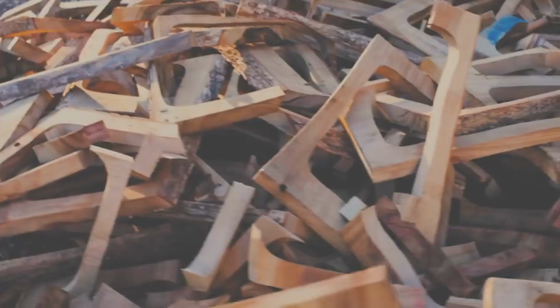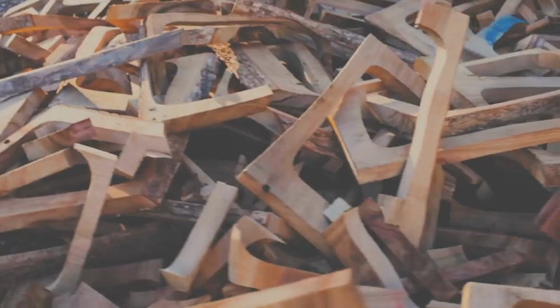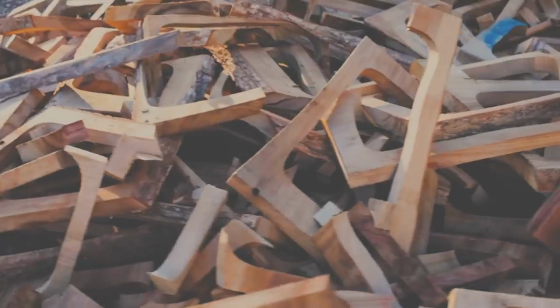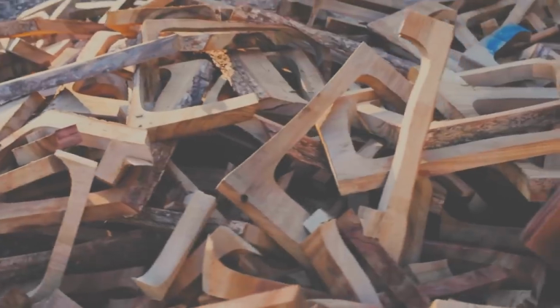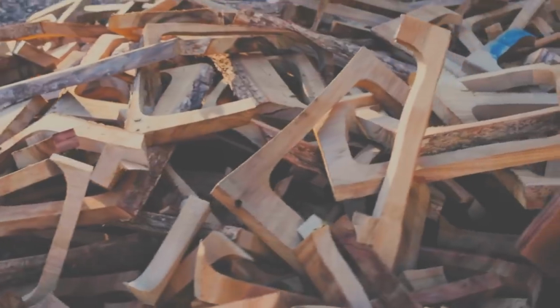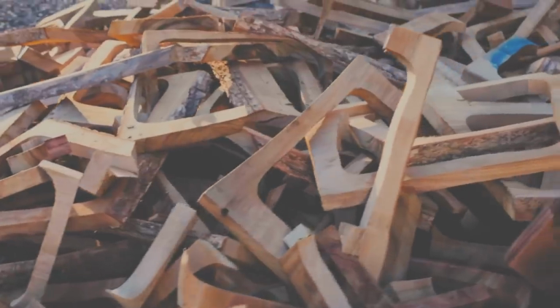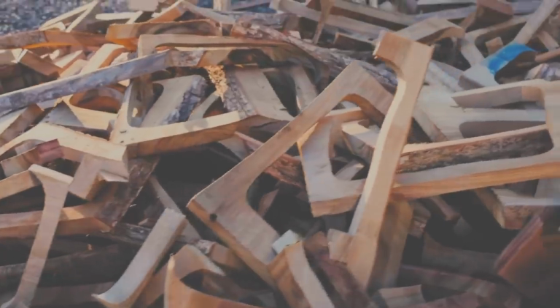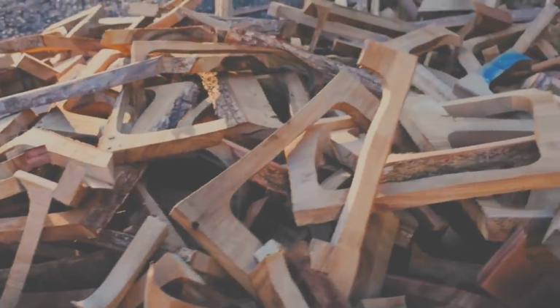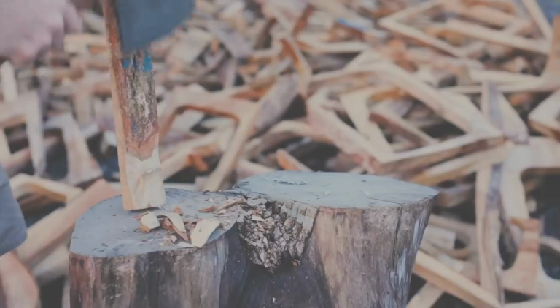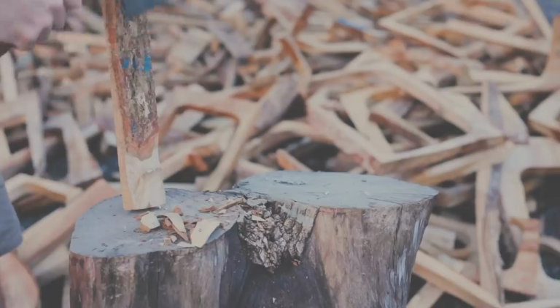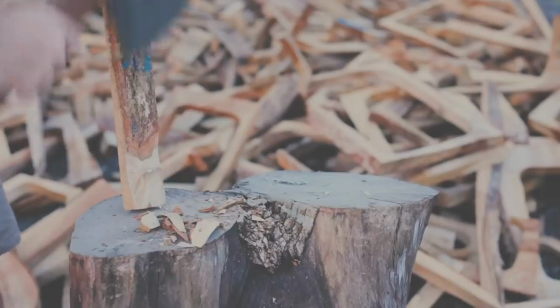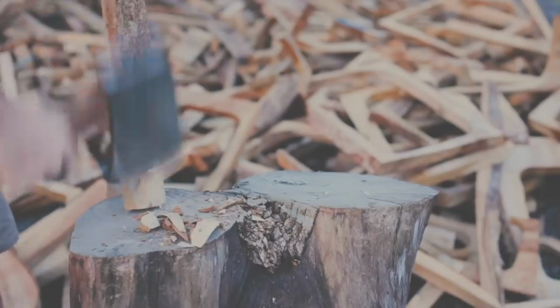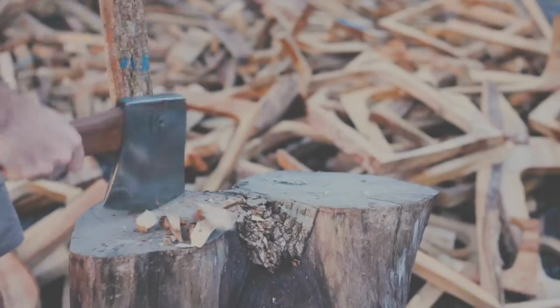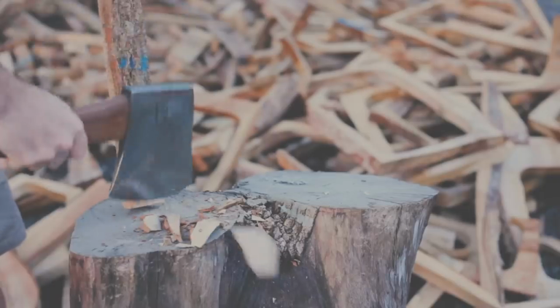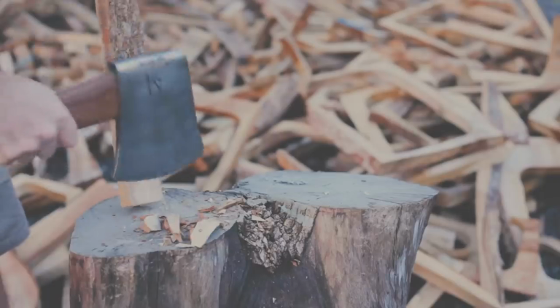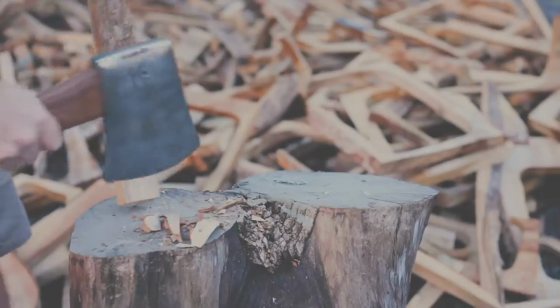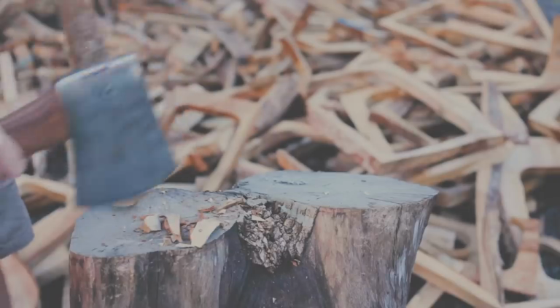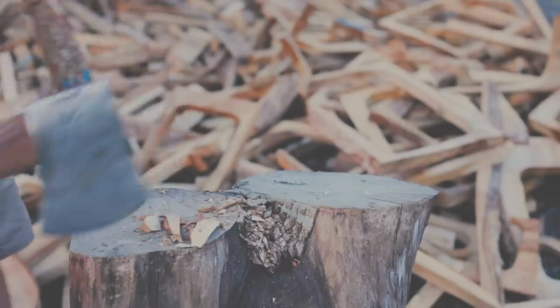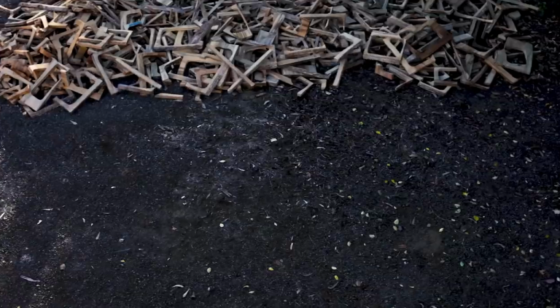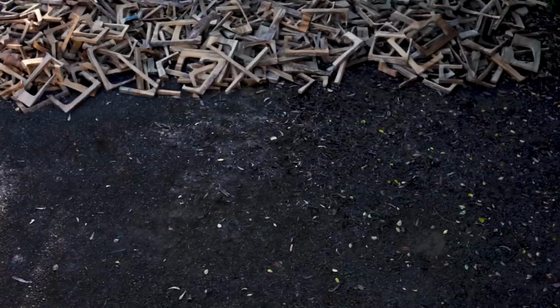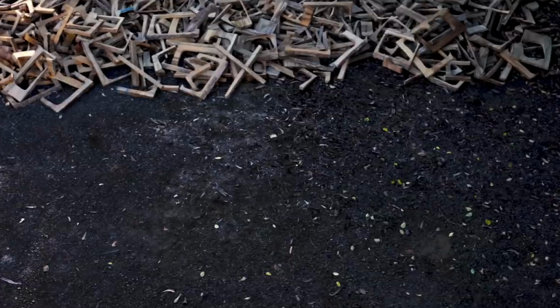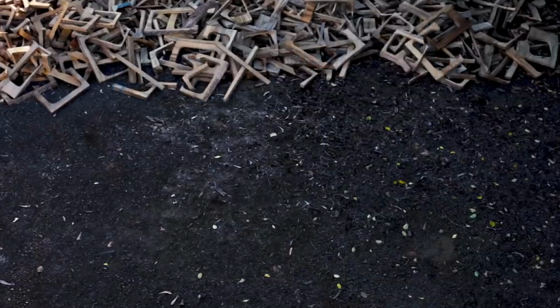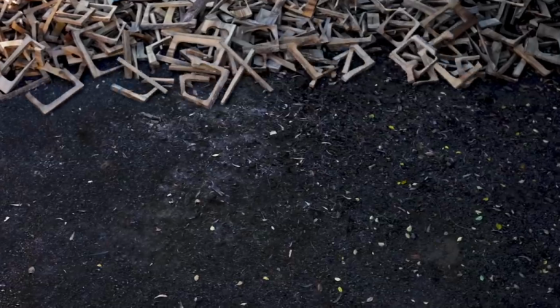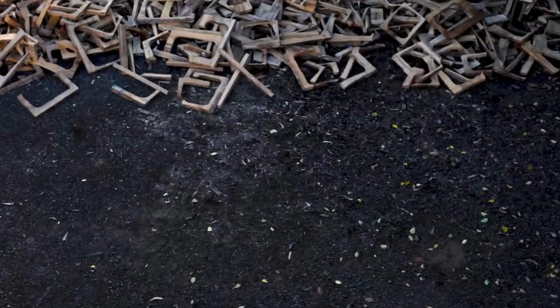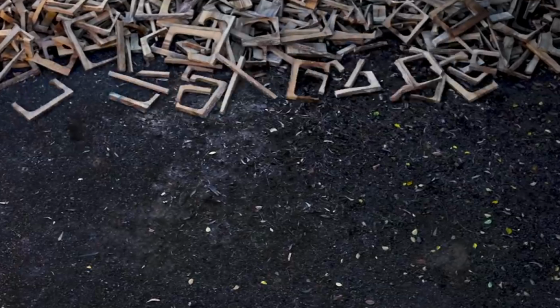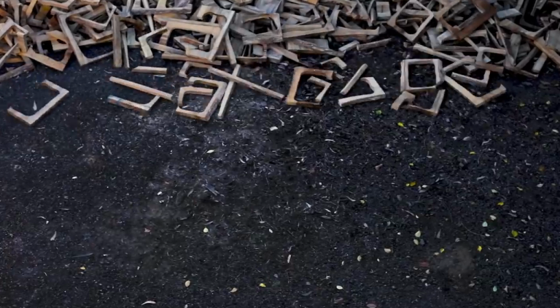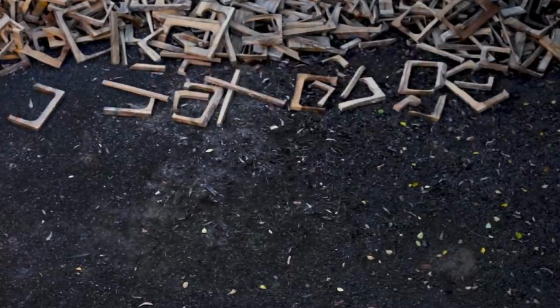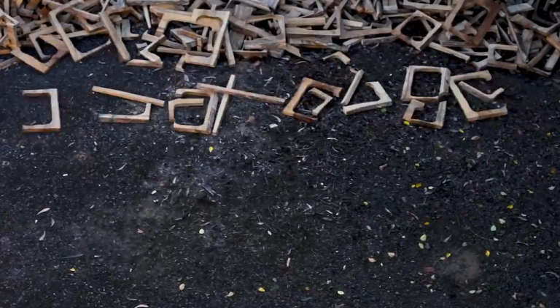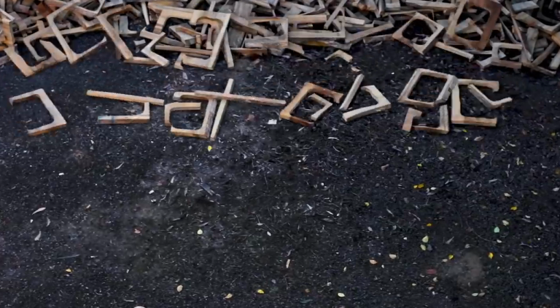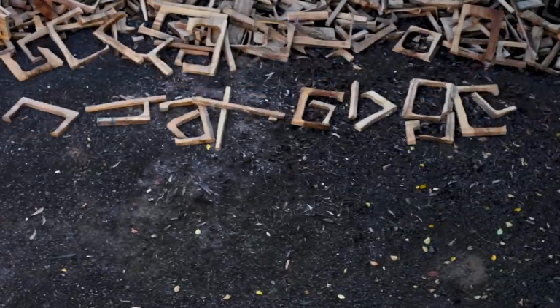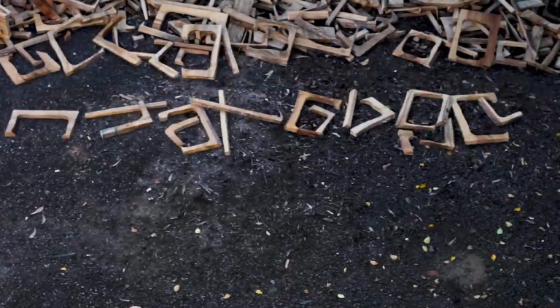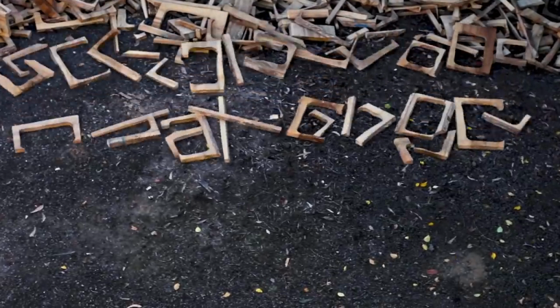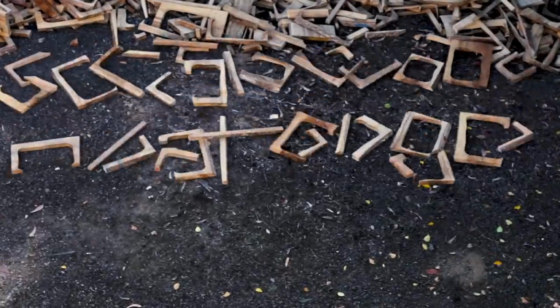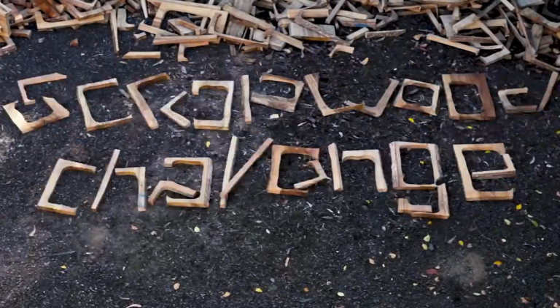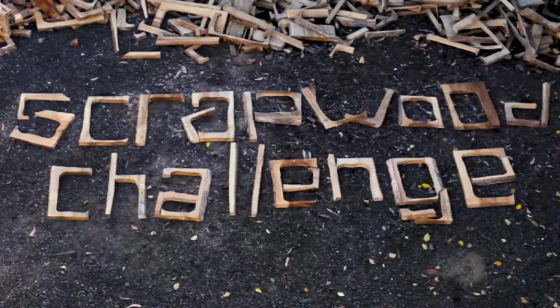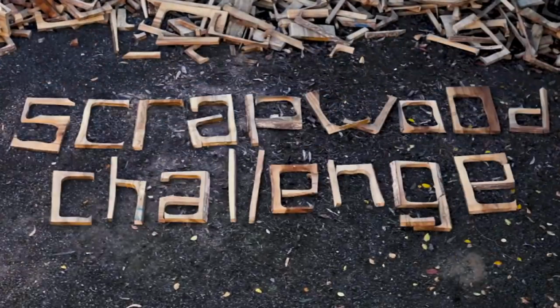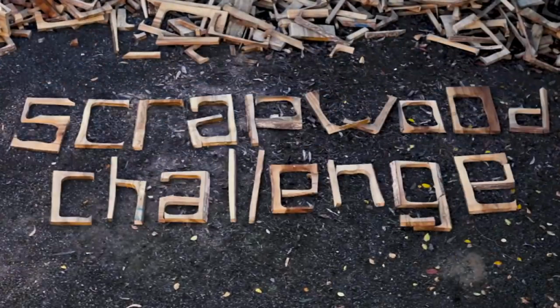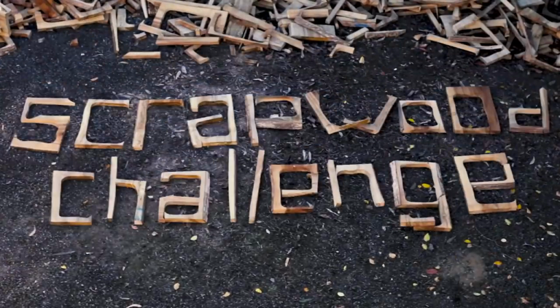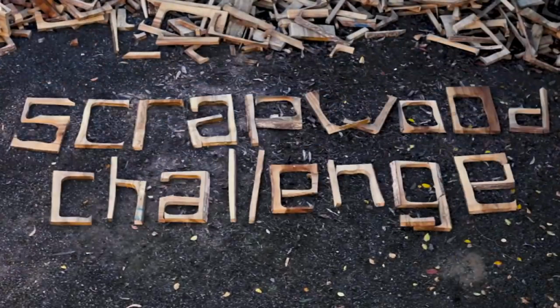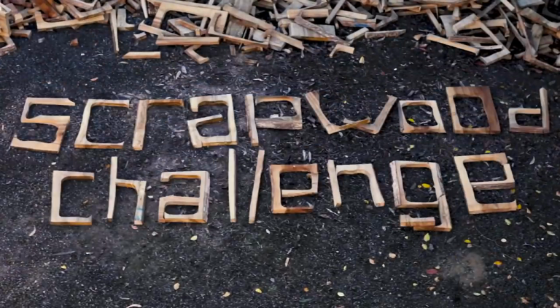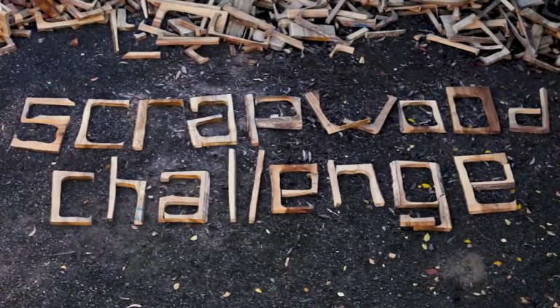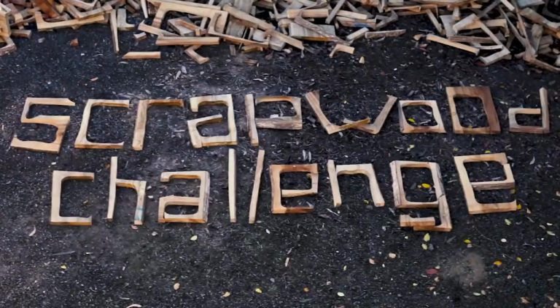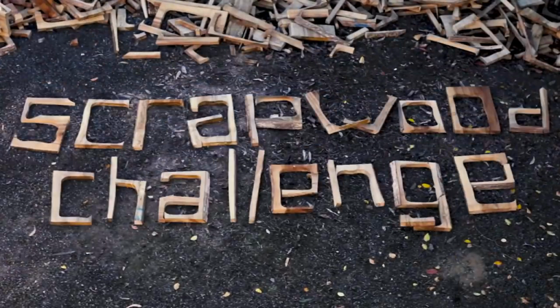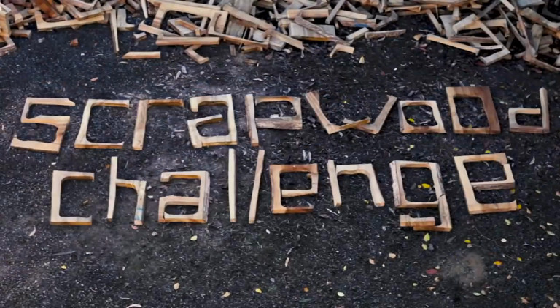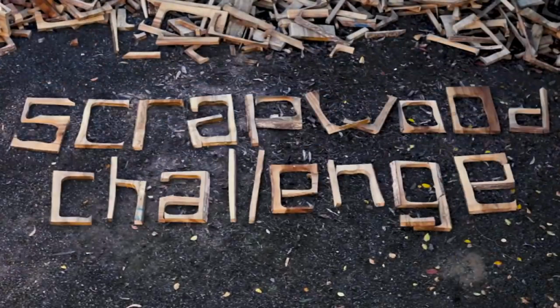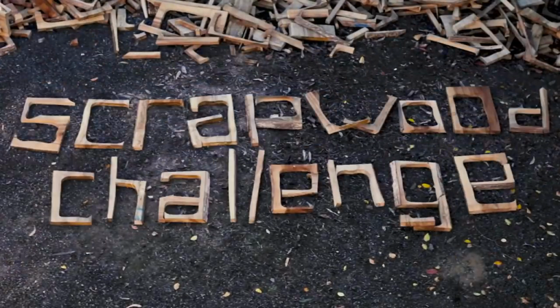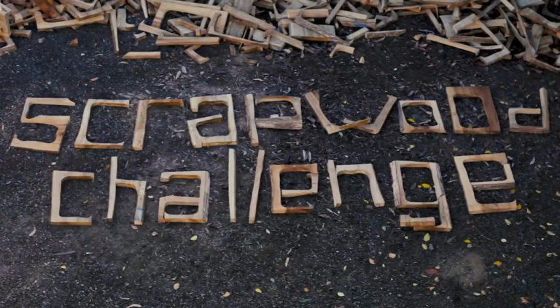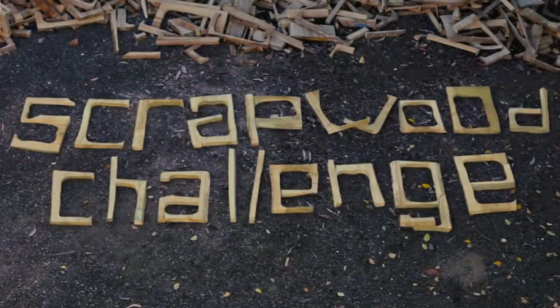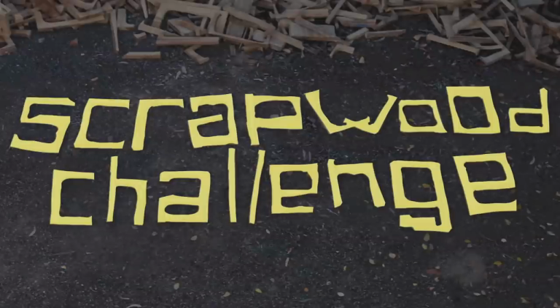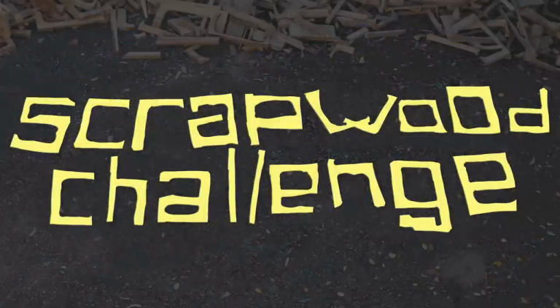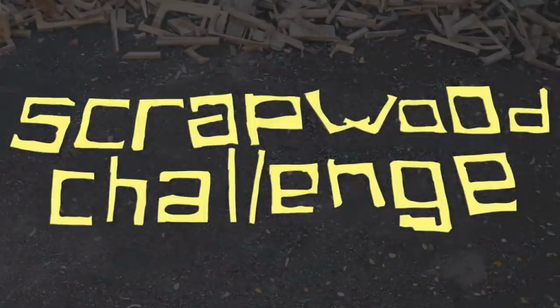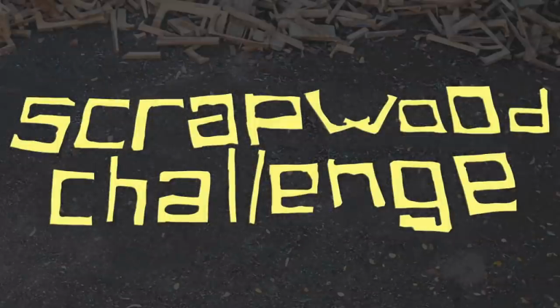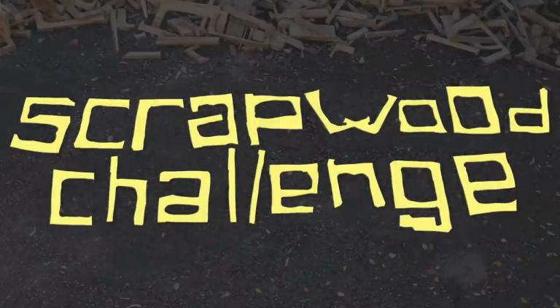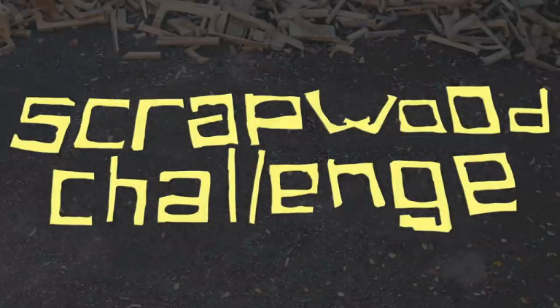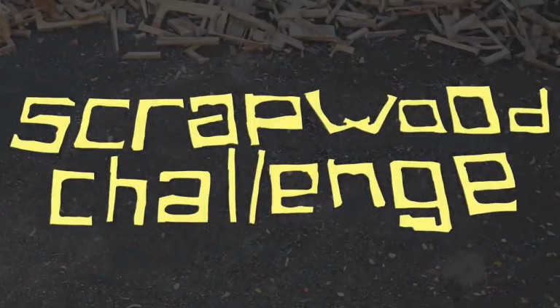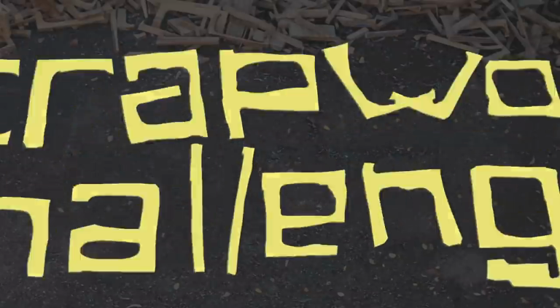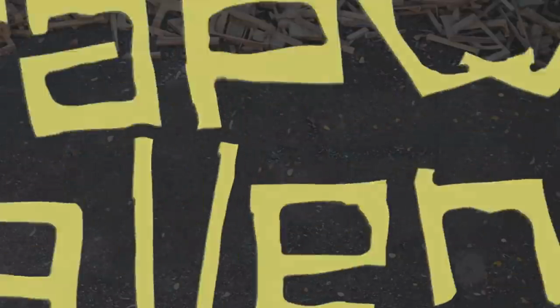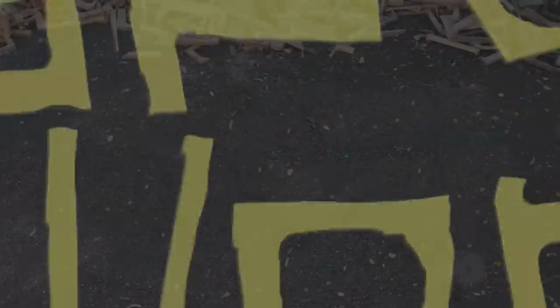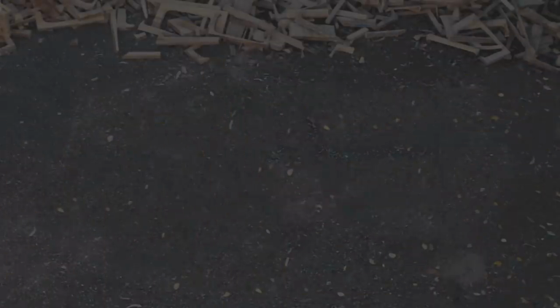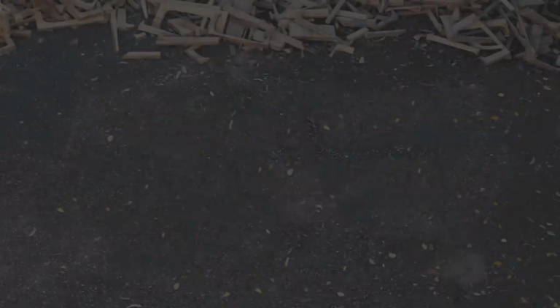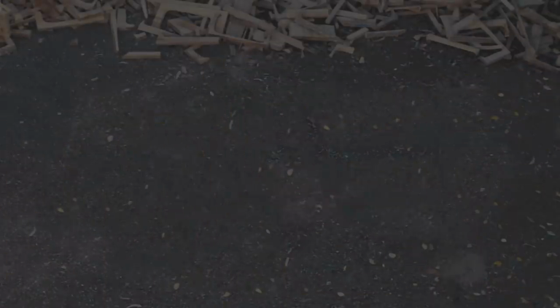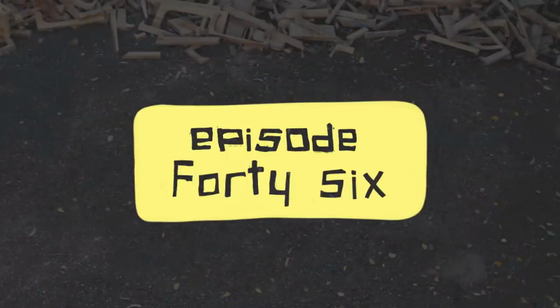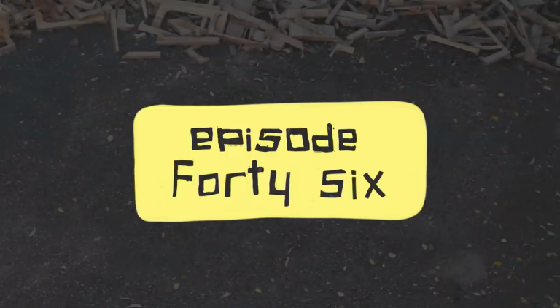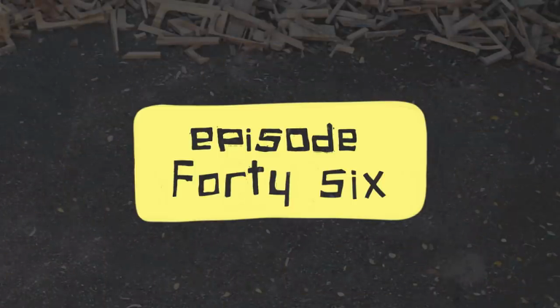Scrap wood challenge, scrap wood challenge — it's scrap, it's crap, it's firewood, but some of the wood is good.